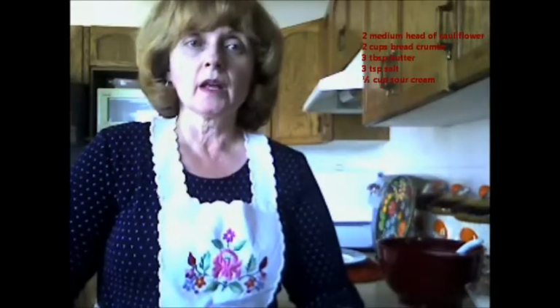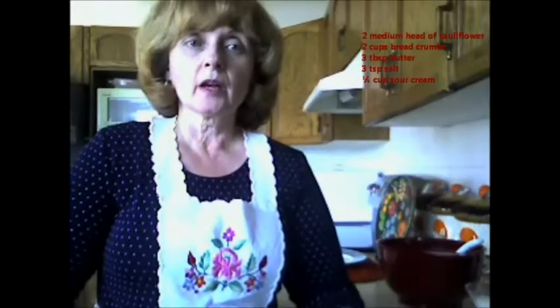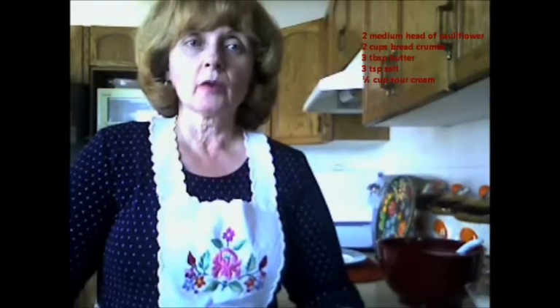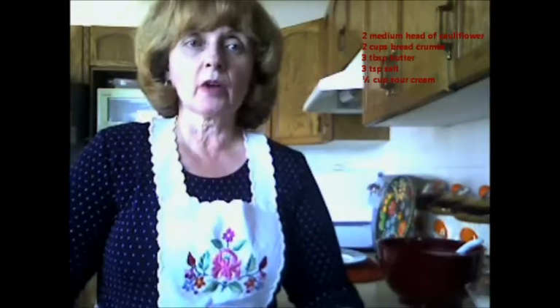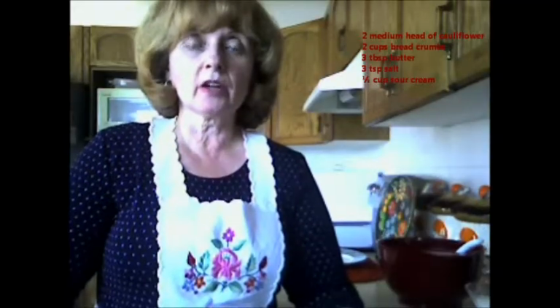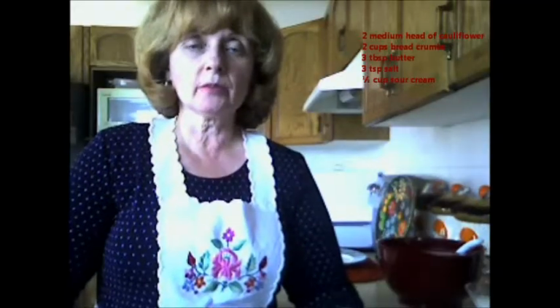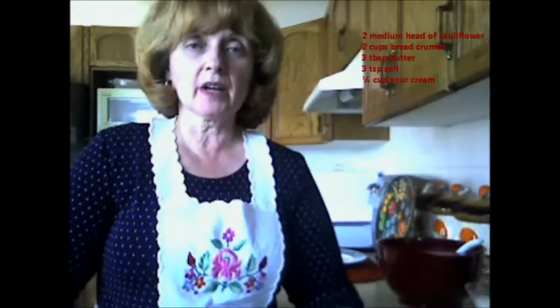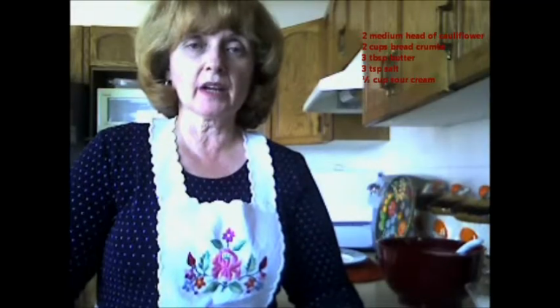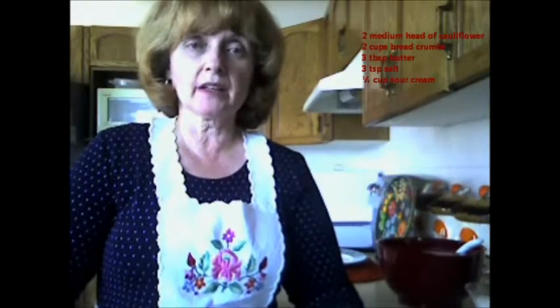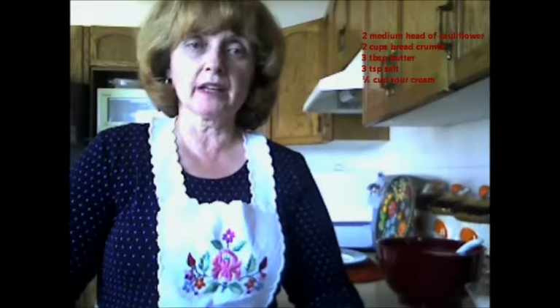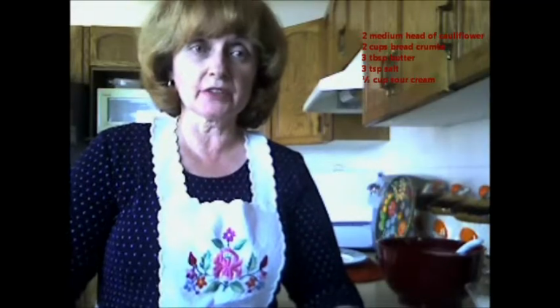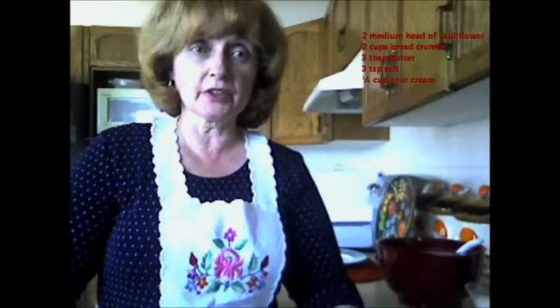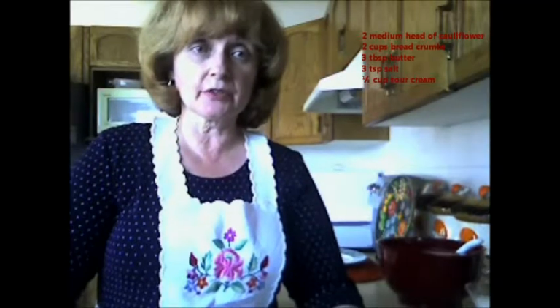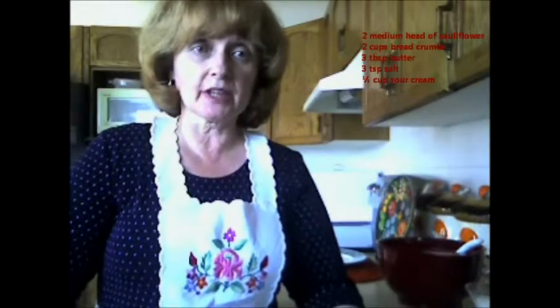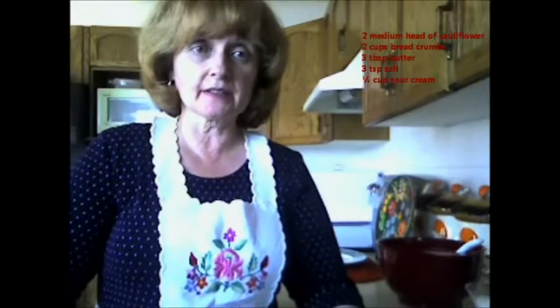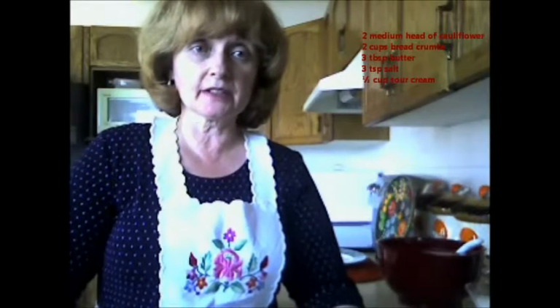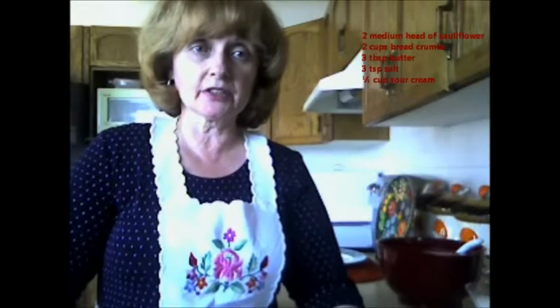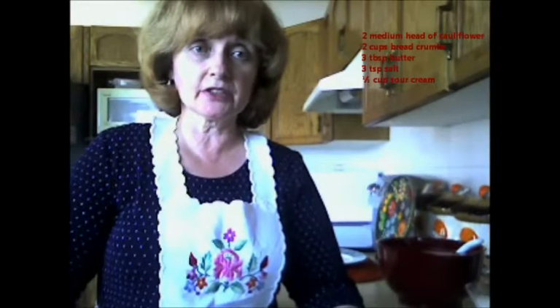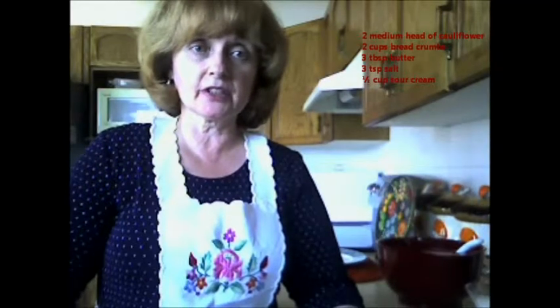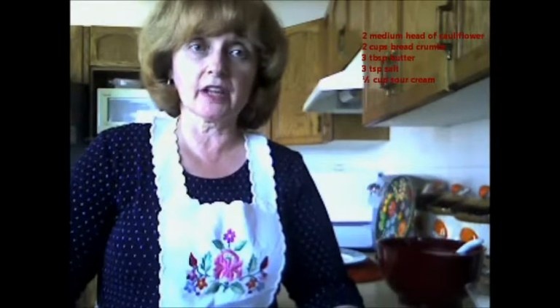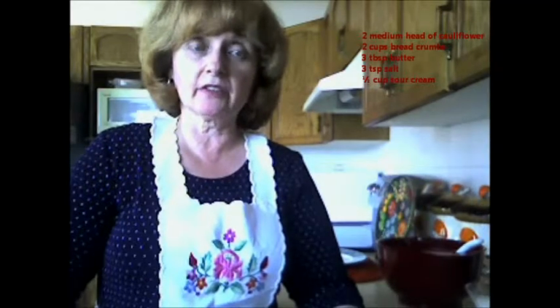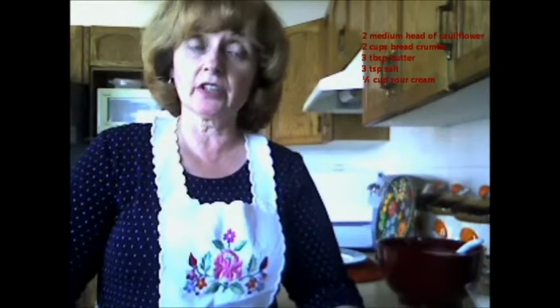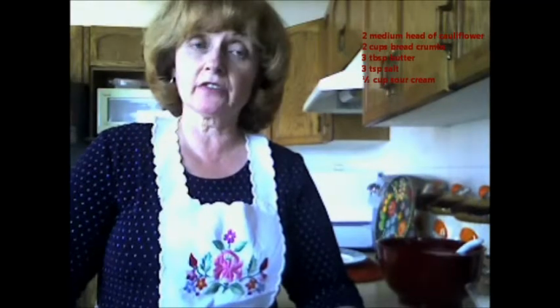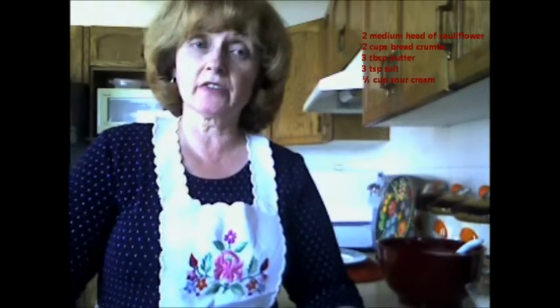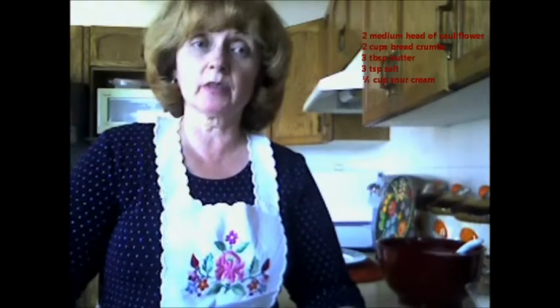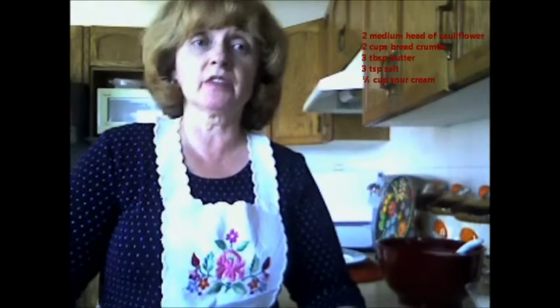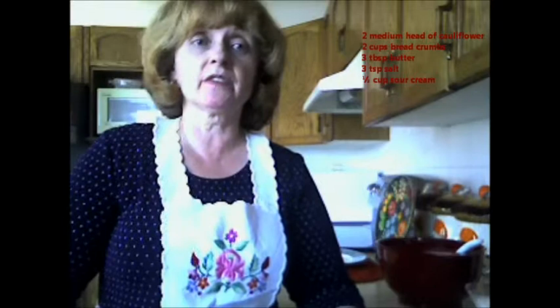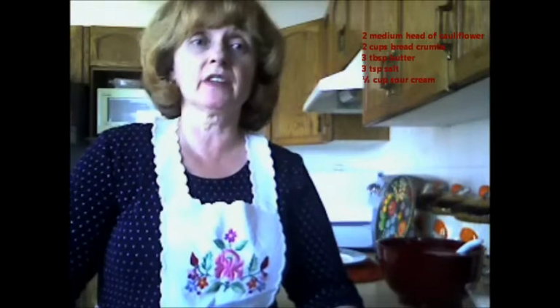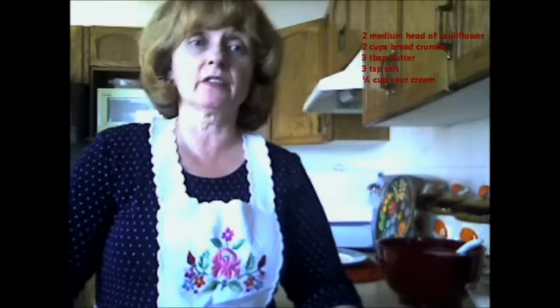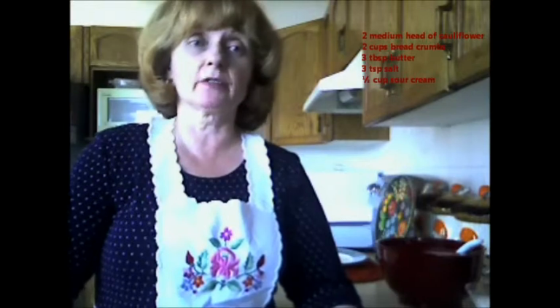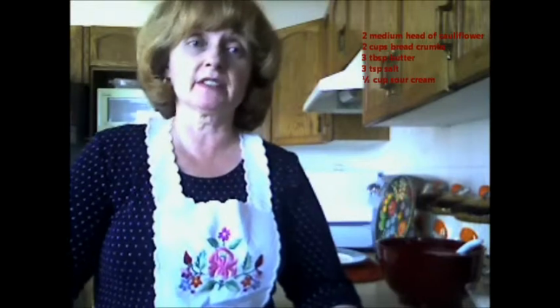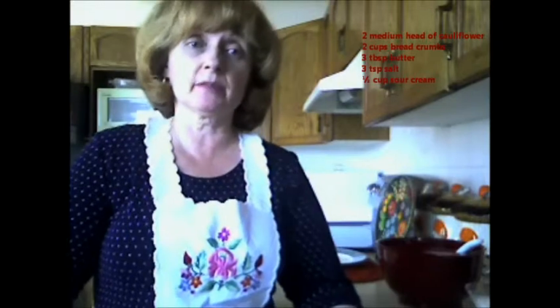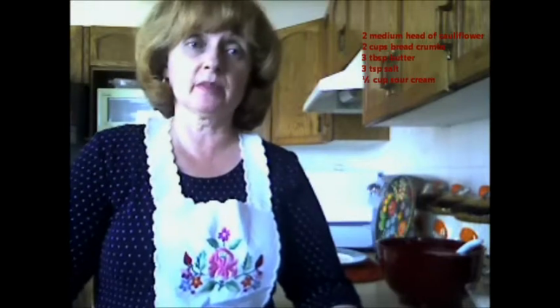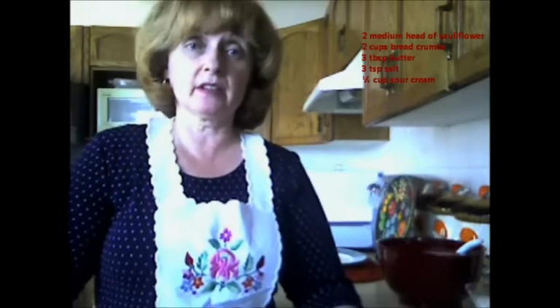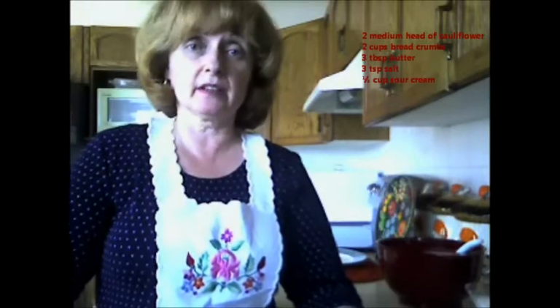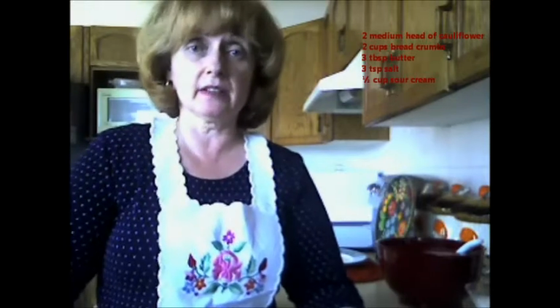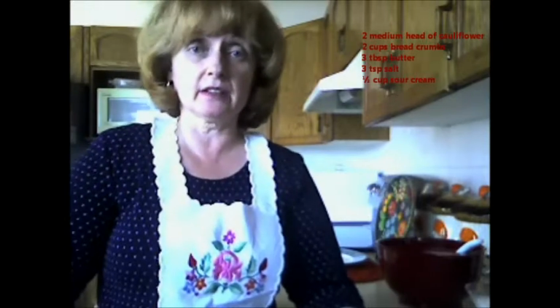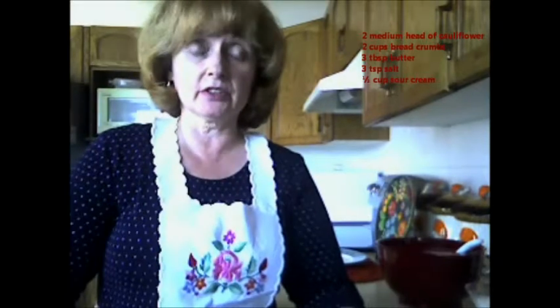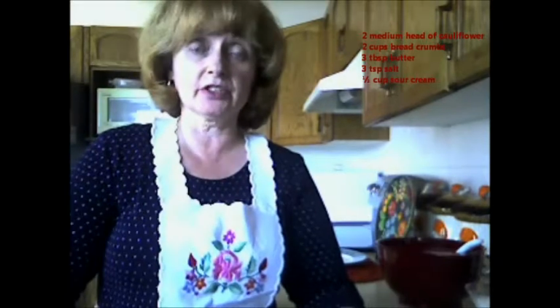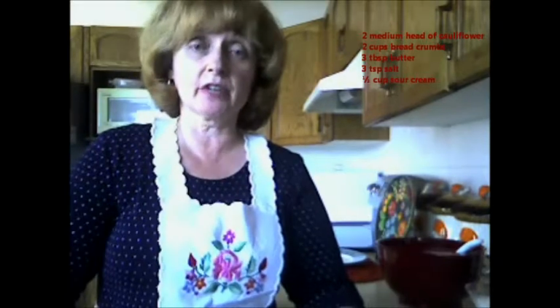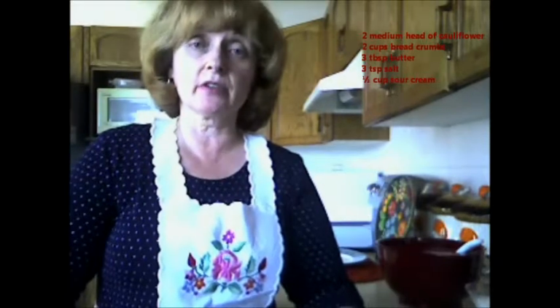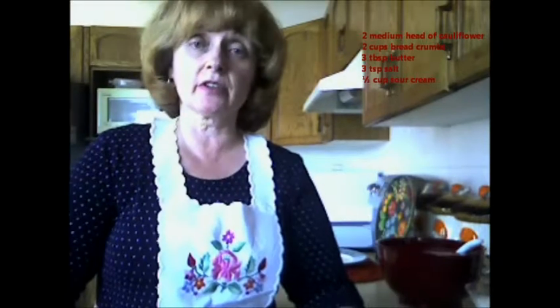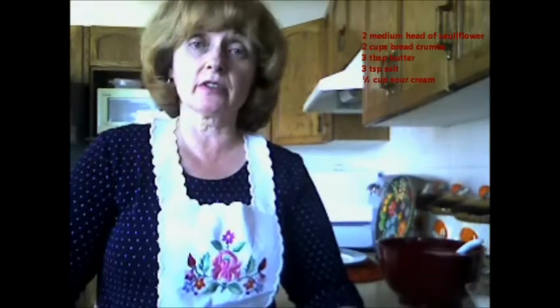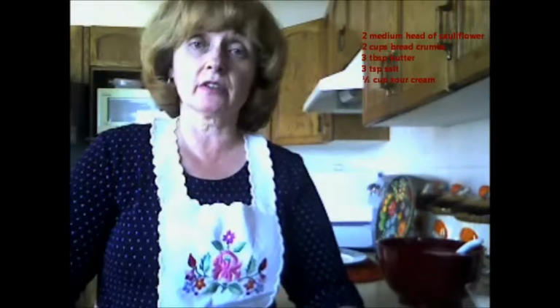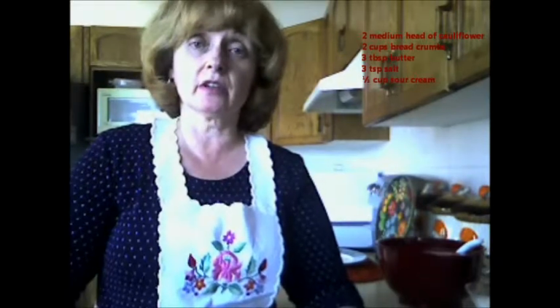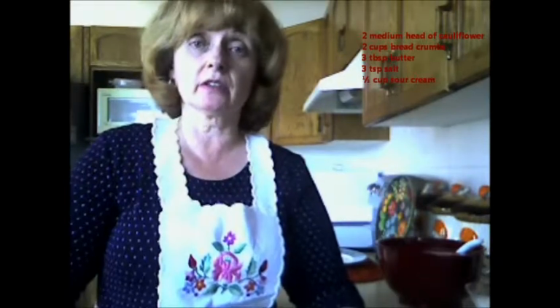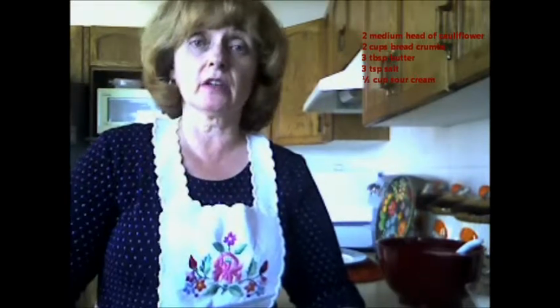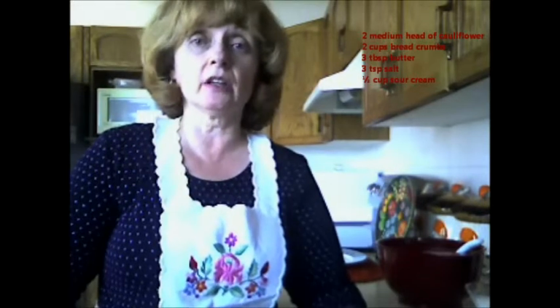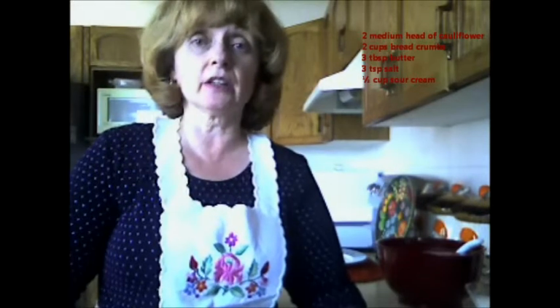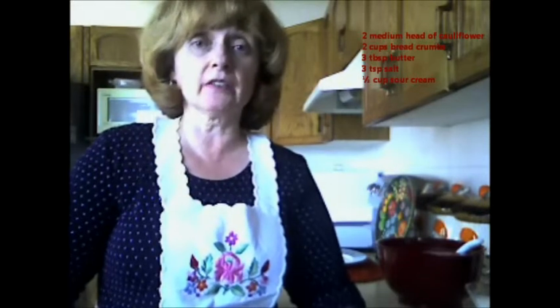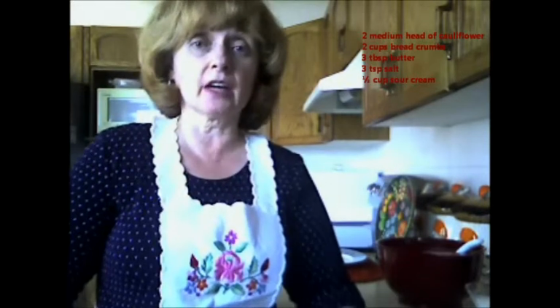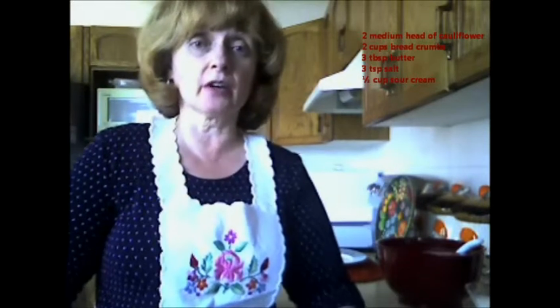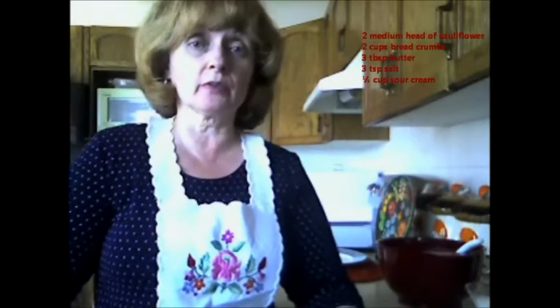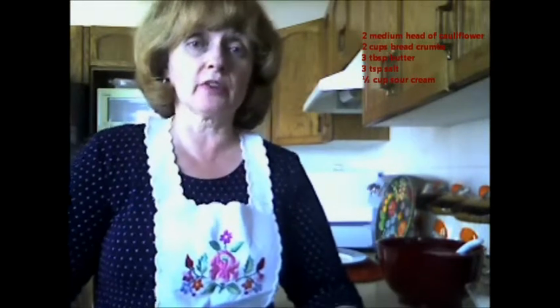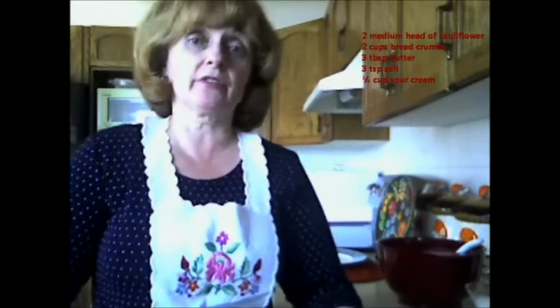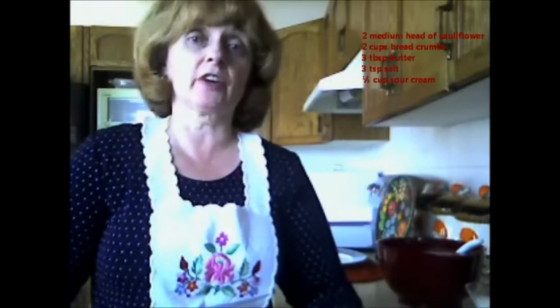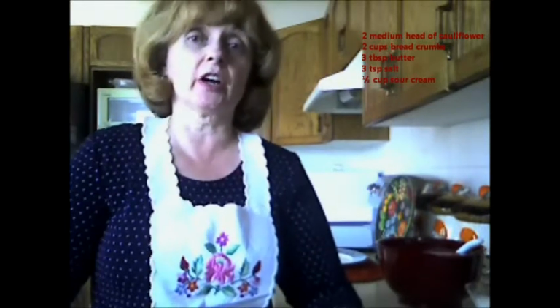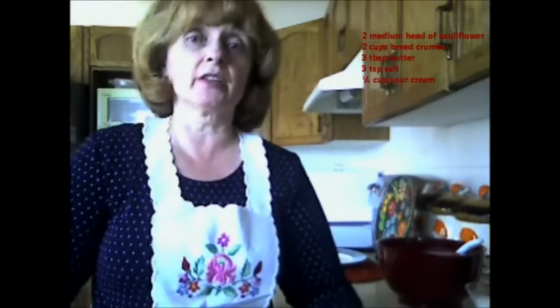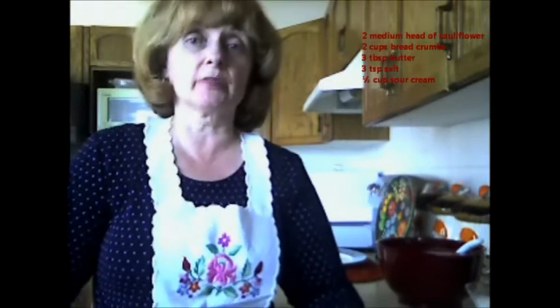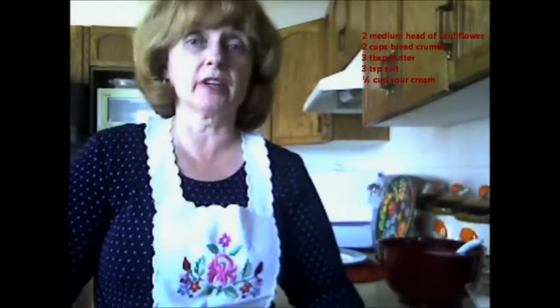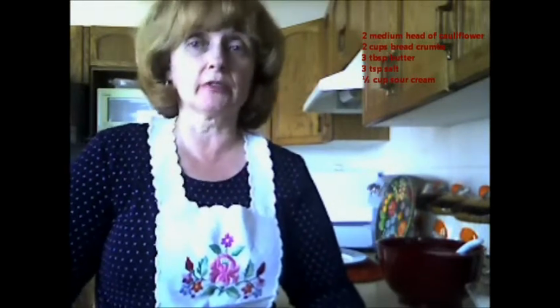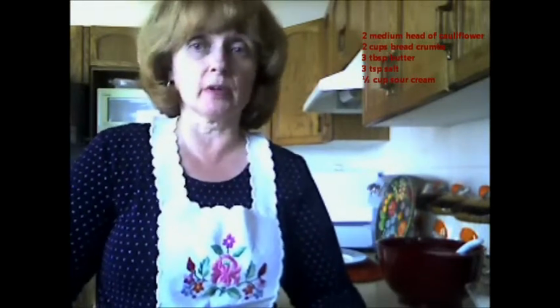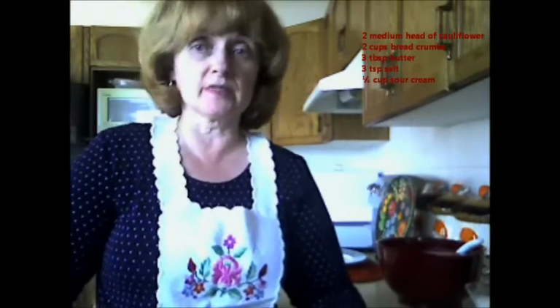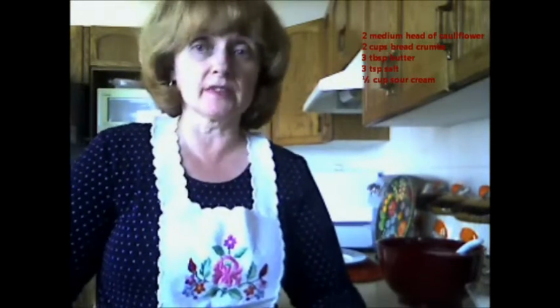Welcome back again to Orinka's Kitchen. I have another family favorite recipe that I'd like to share with you. It's called Cauliflower with Fried Breadcrumbs.